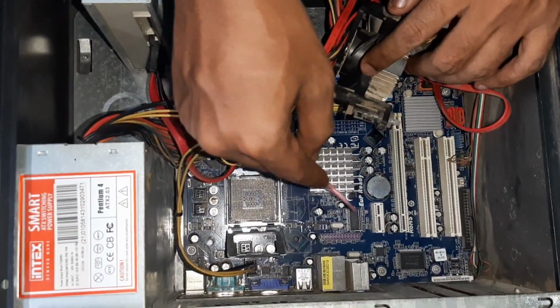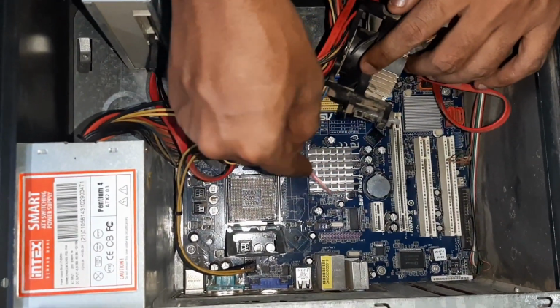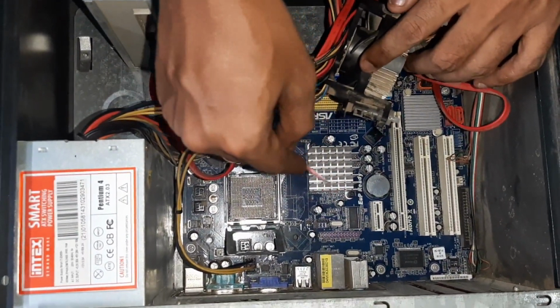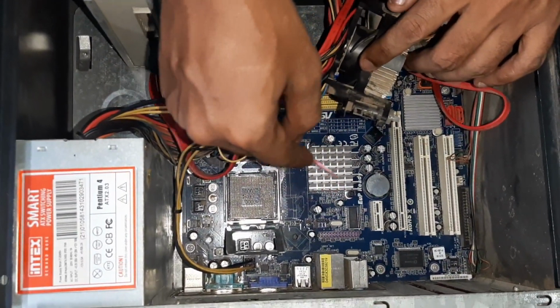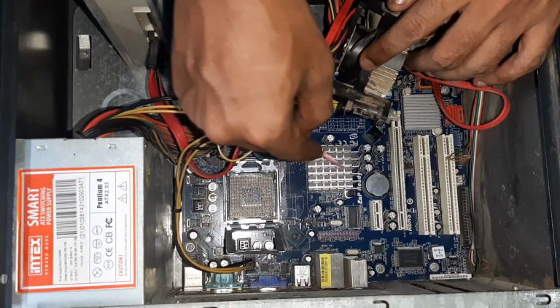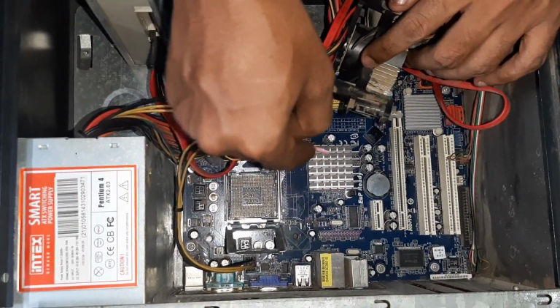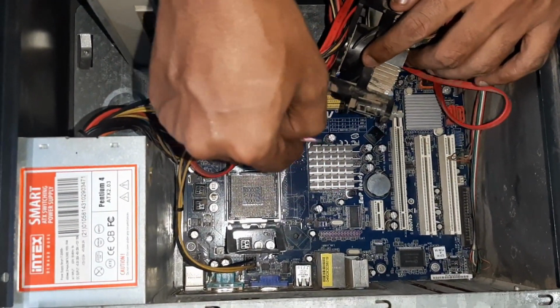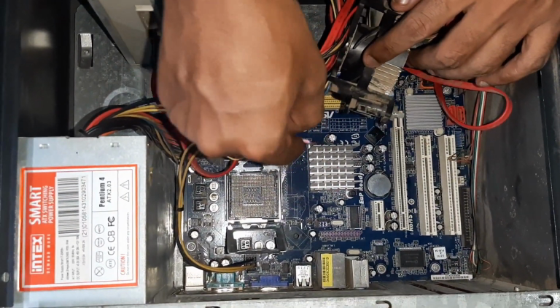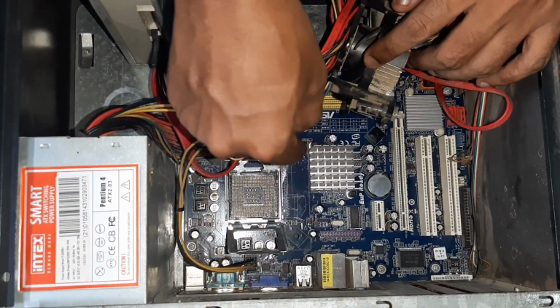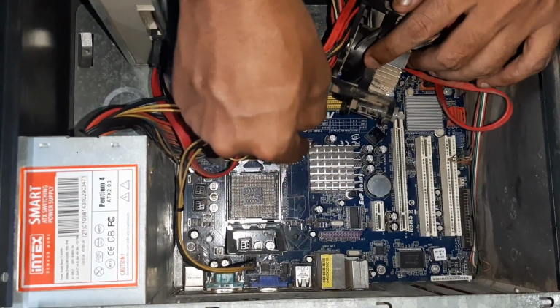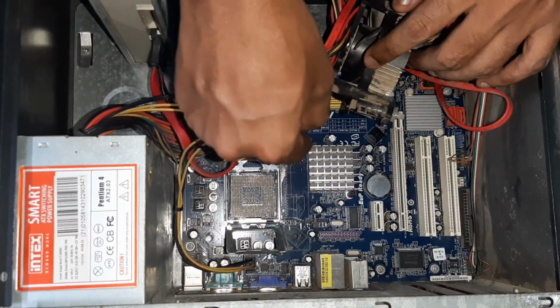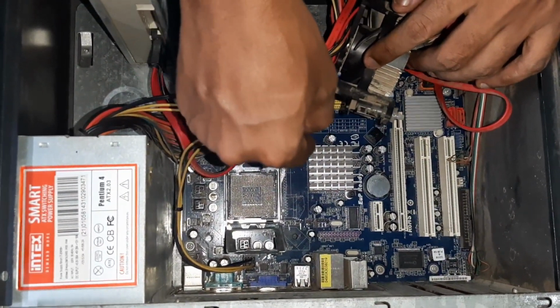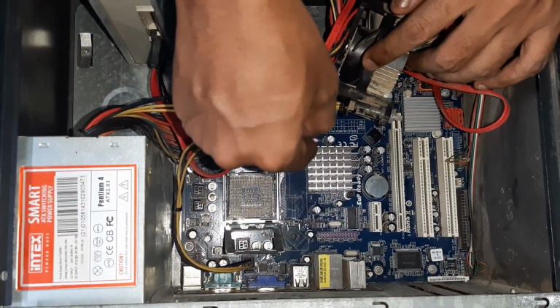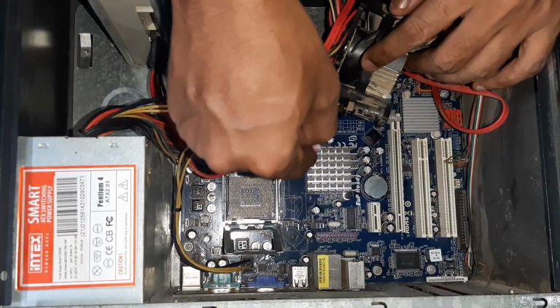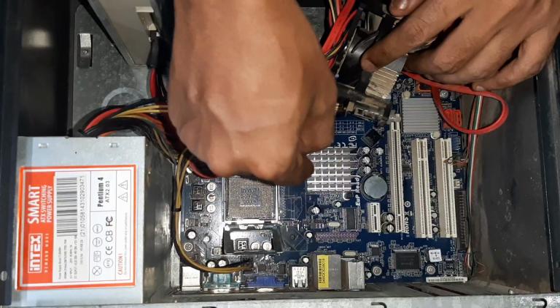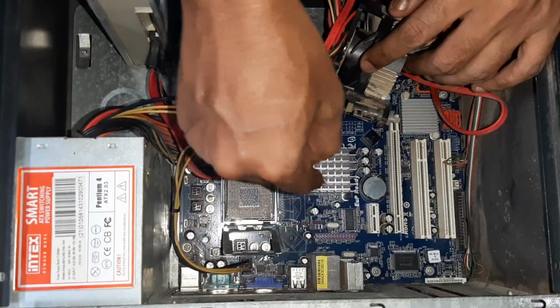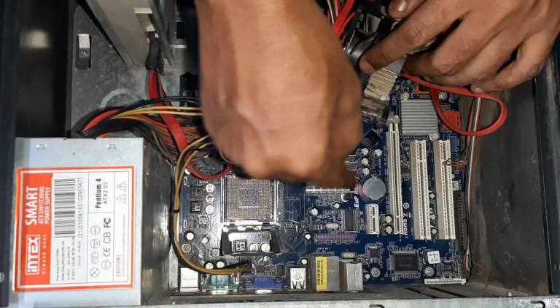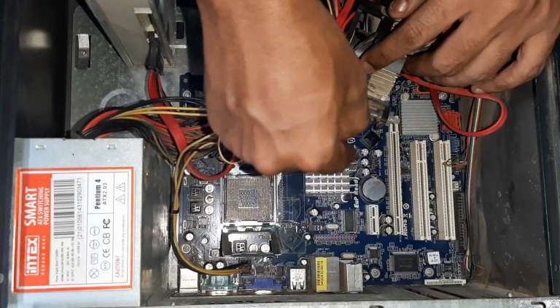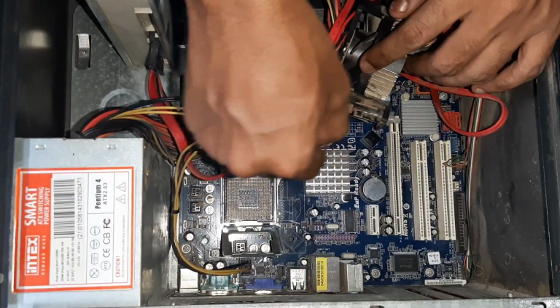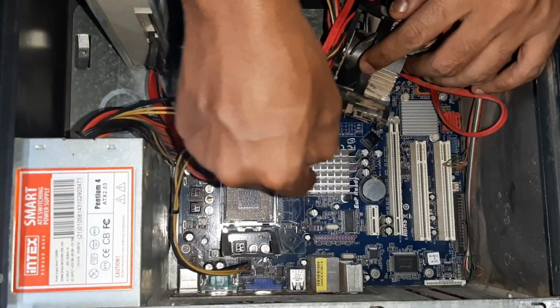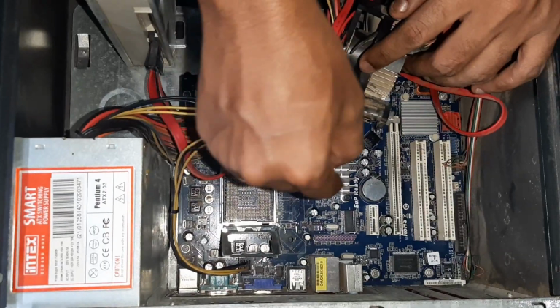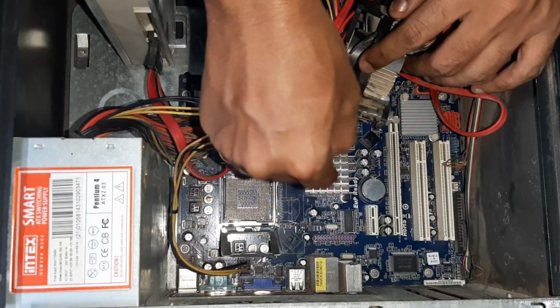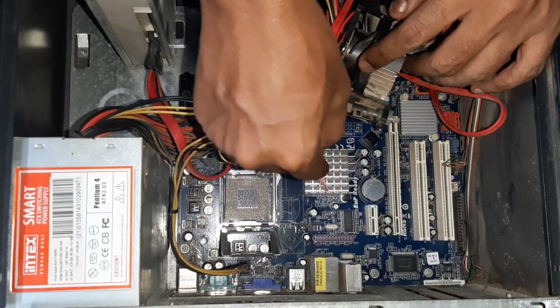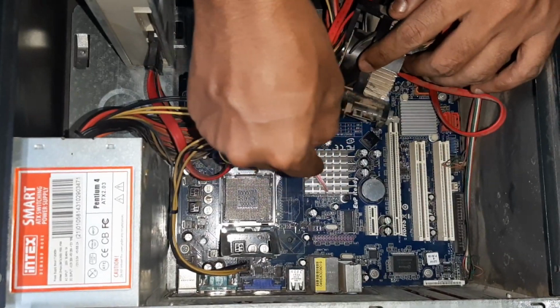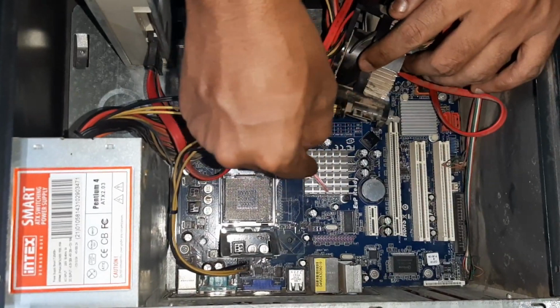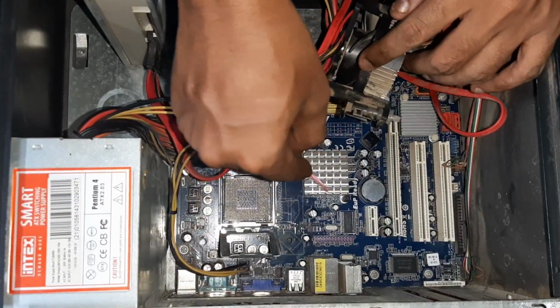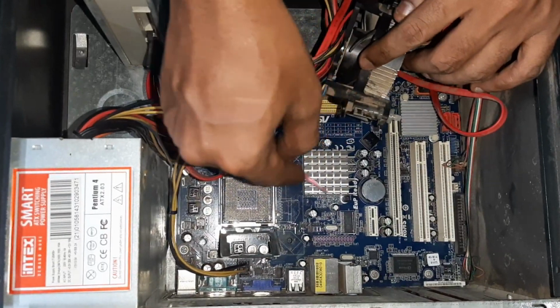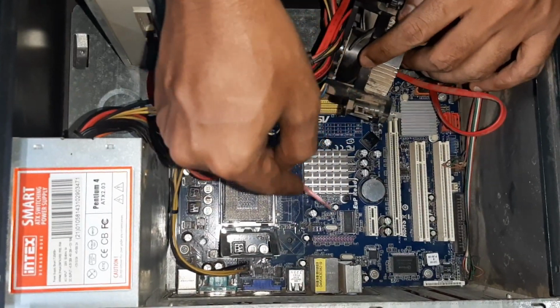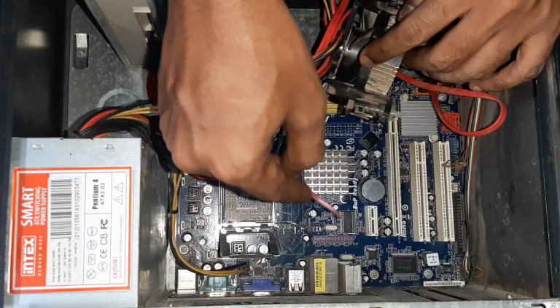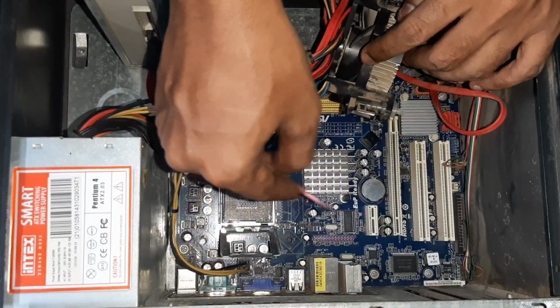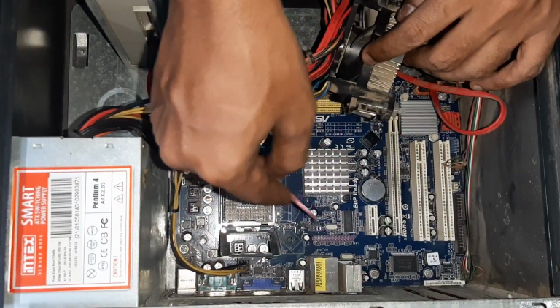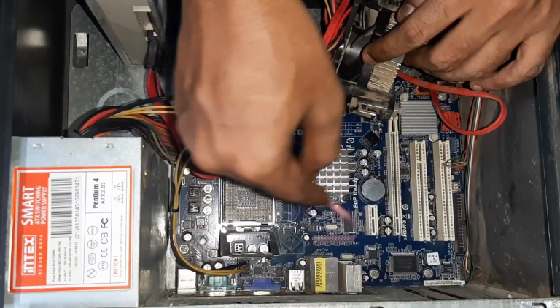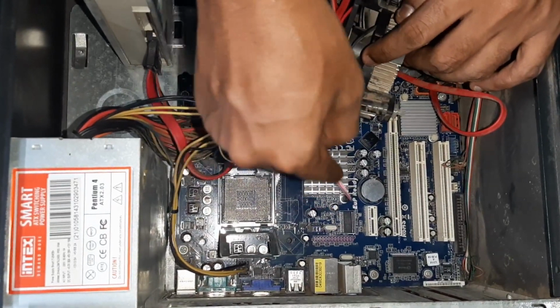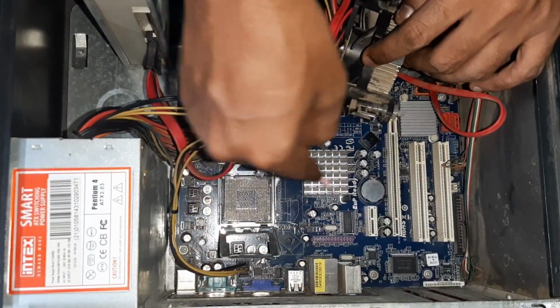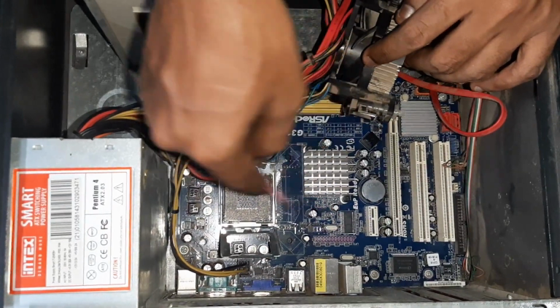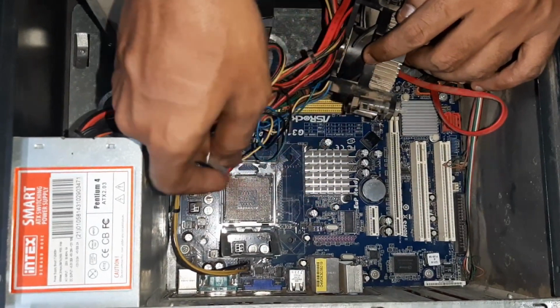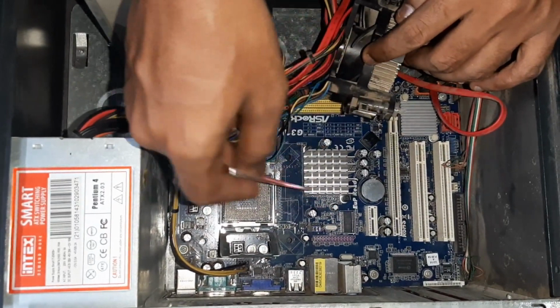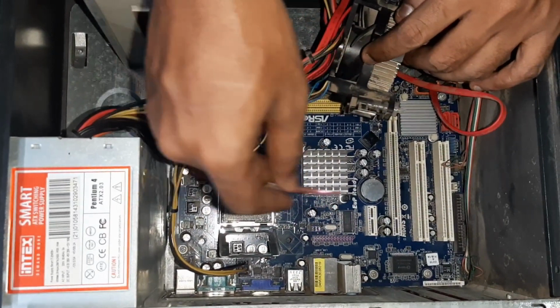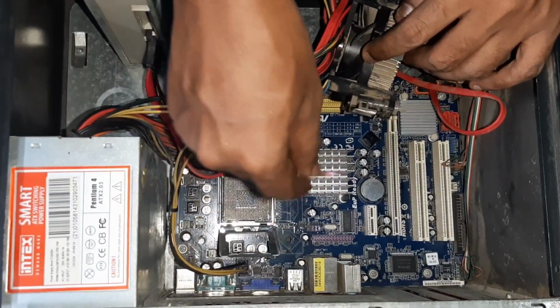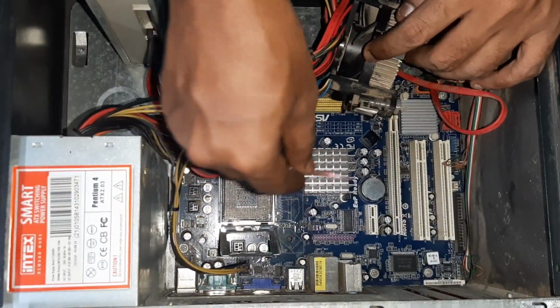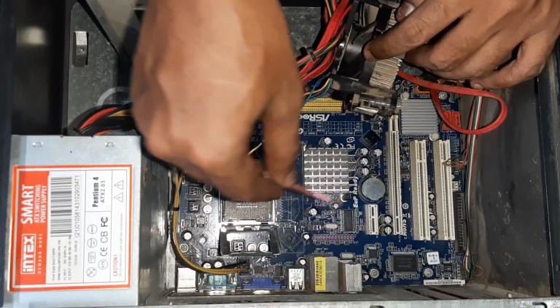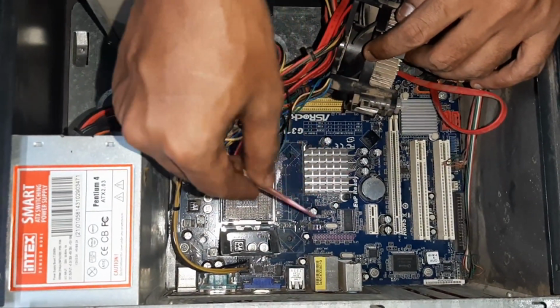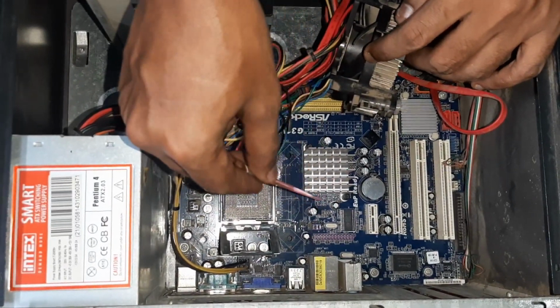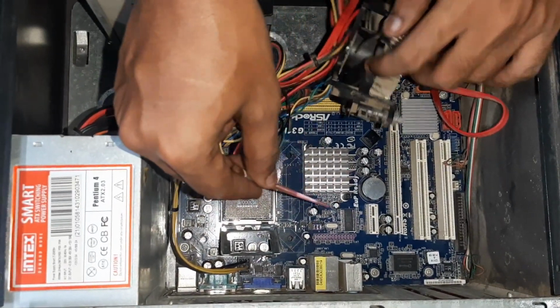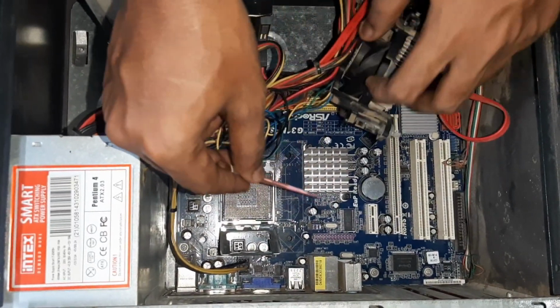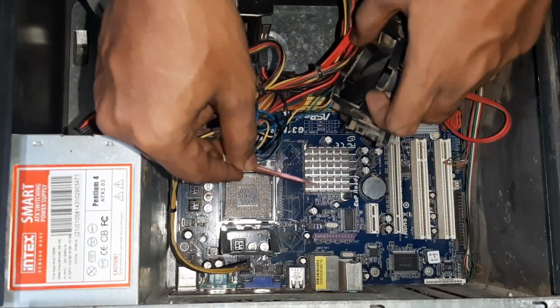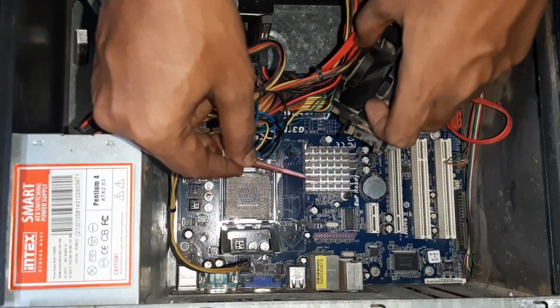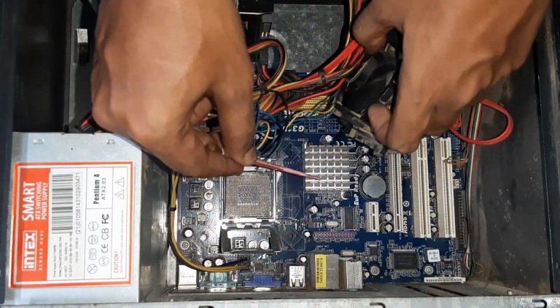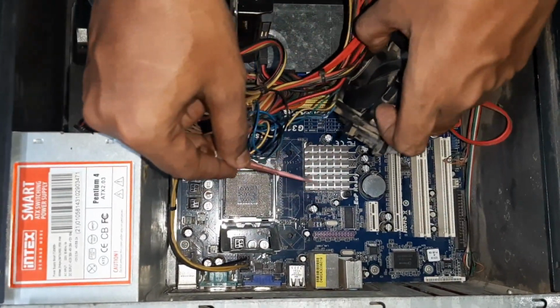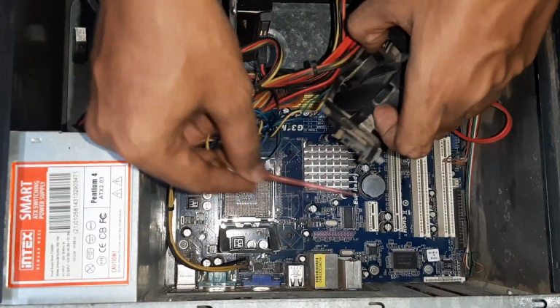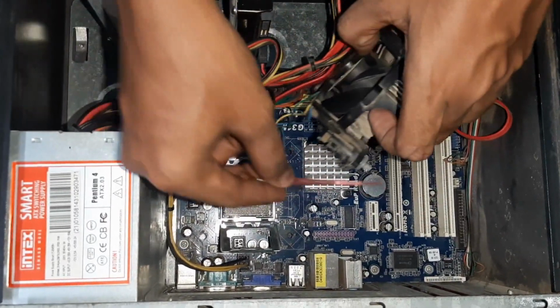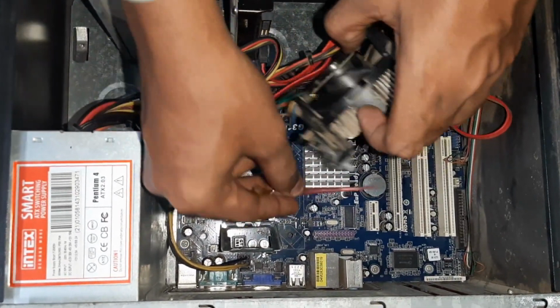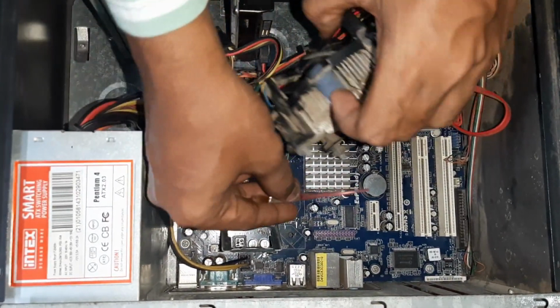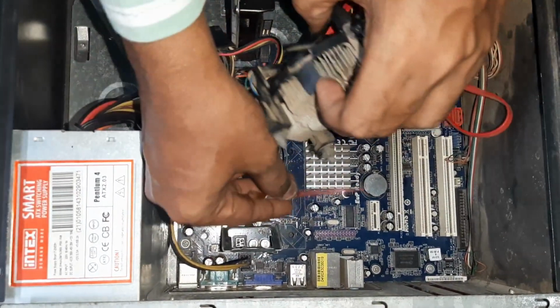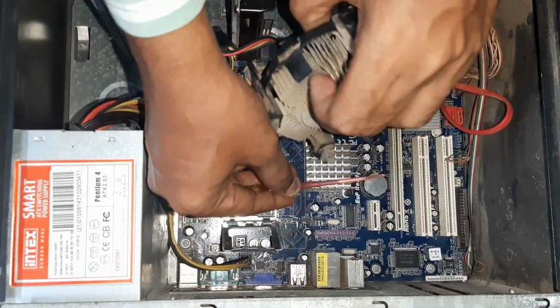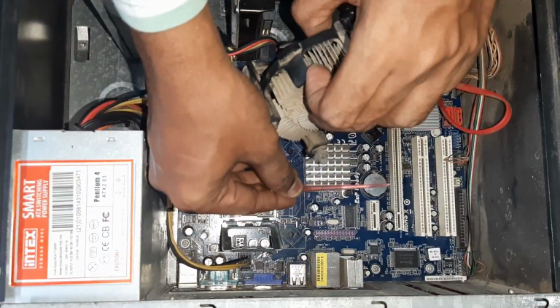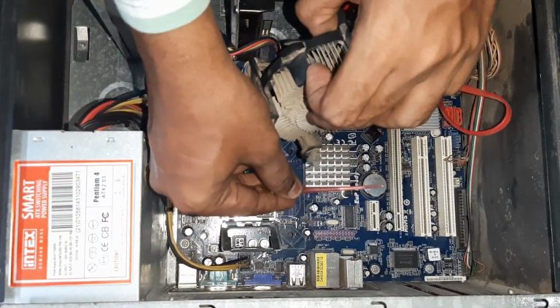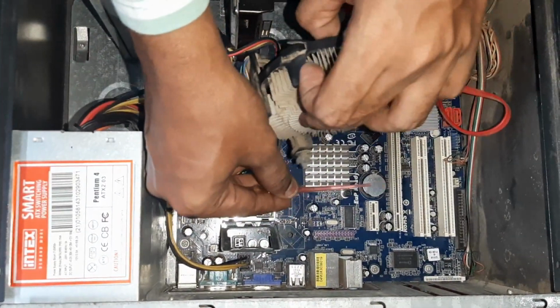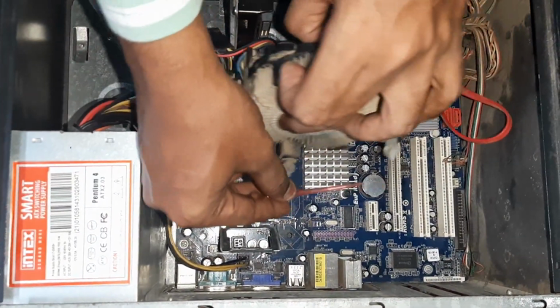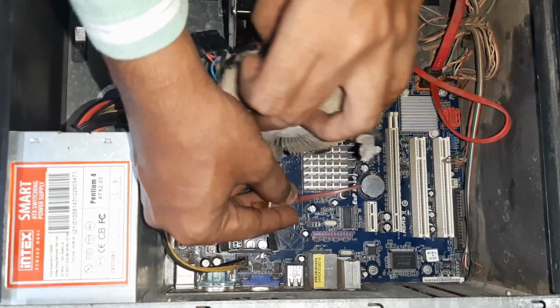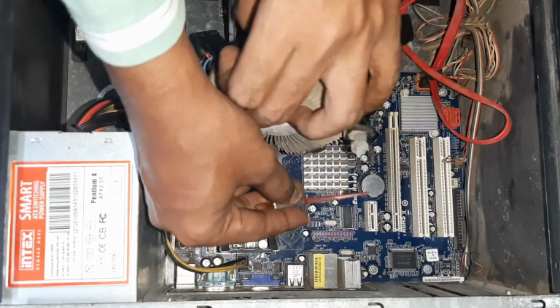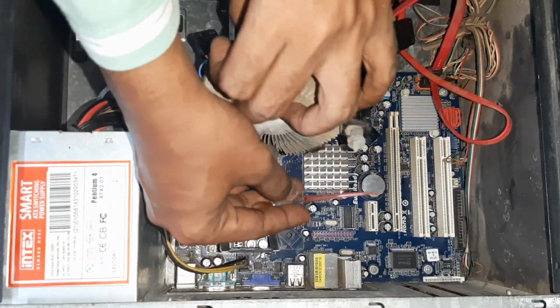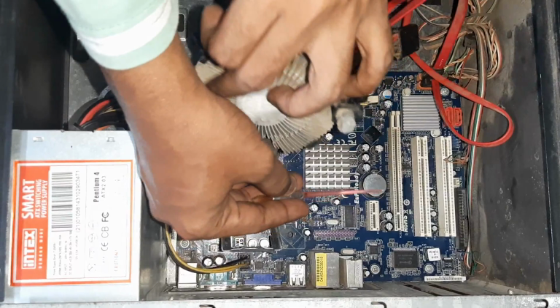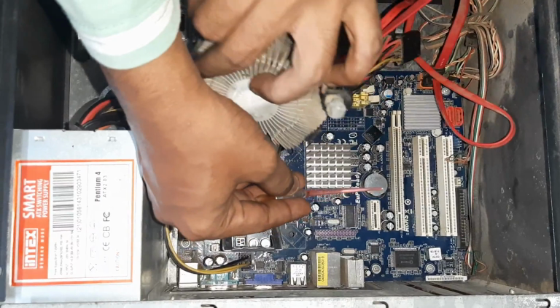So, this is the processor. There's a processor.